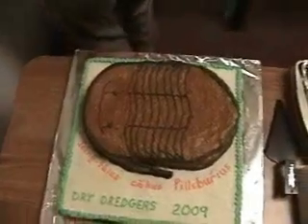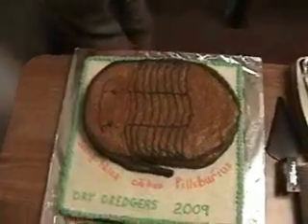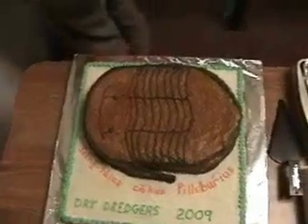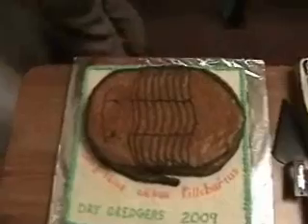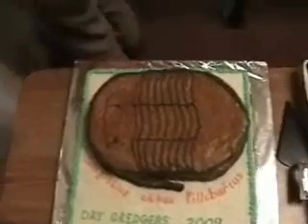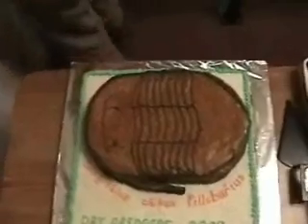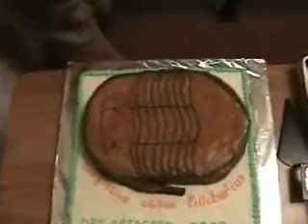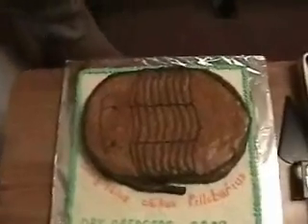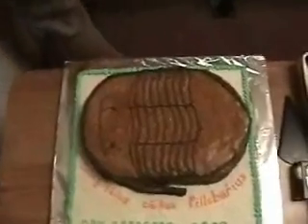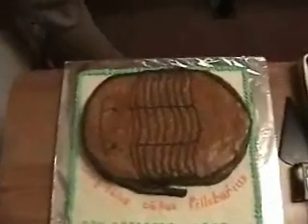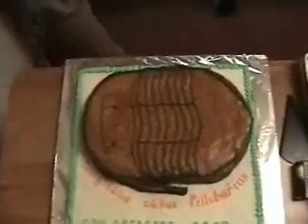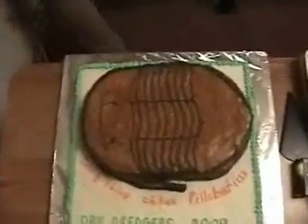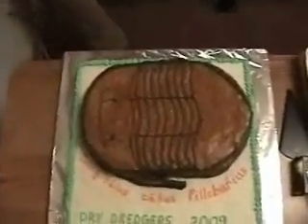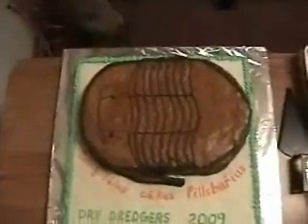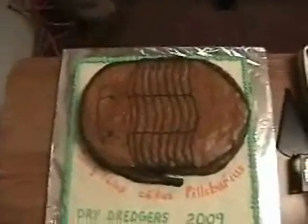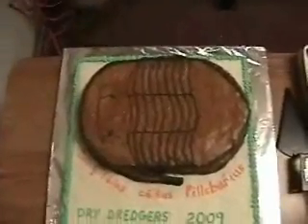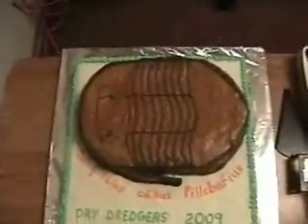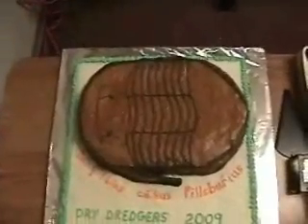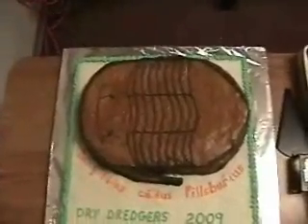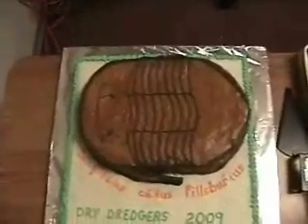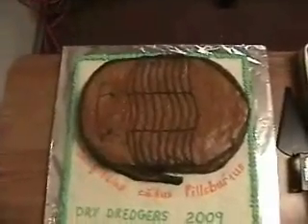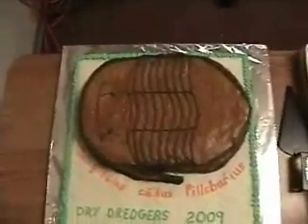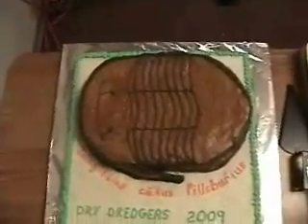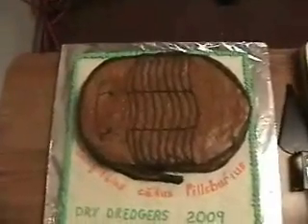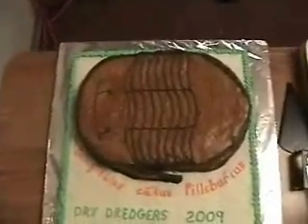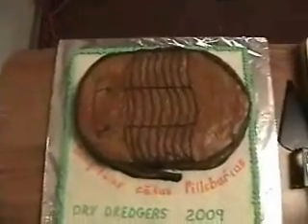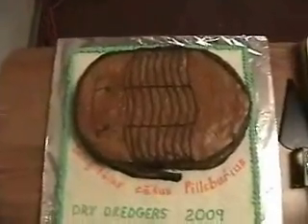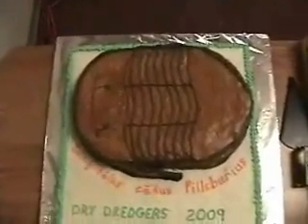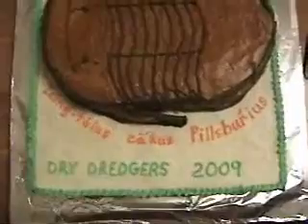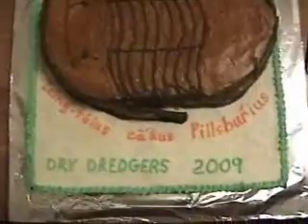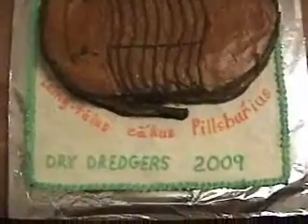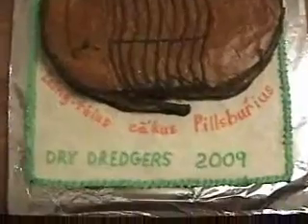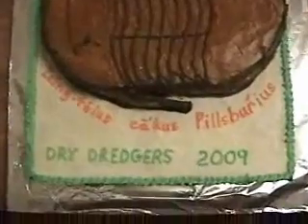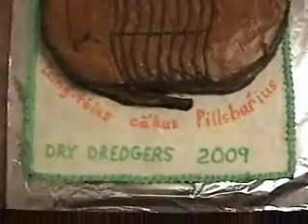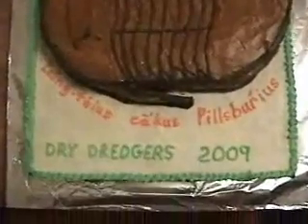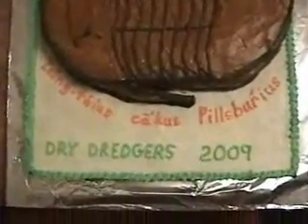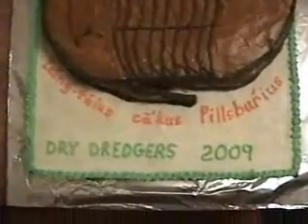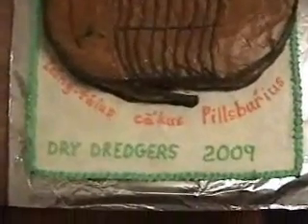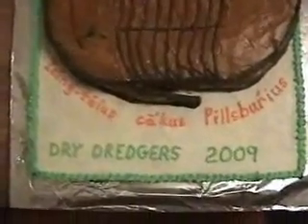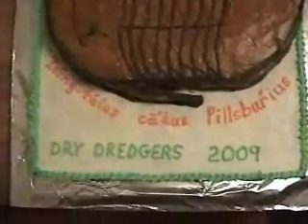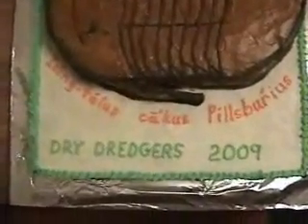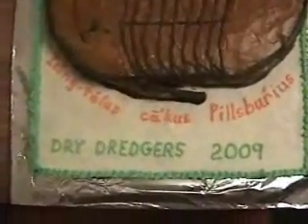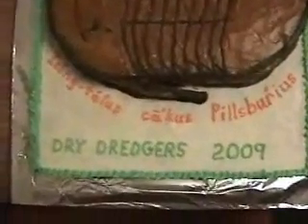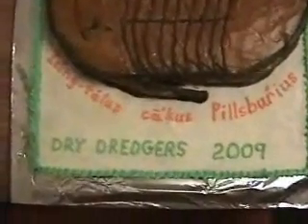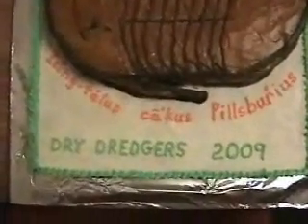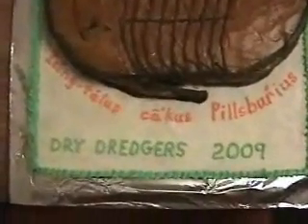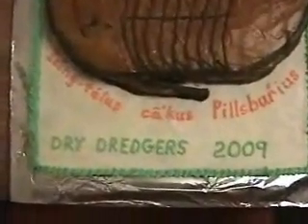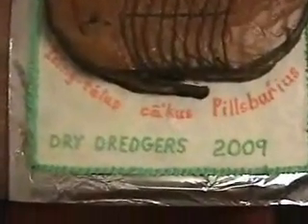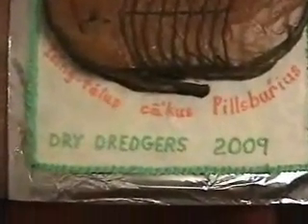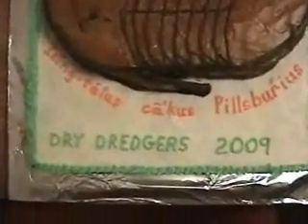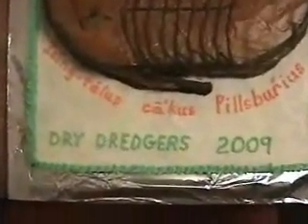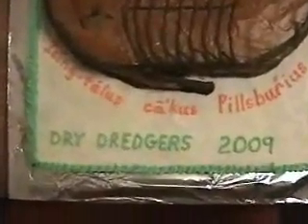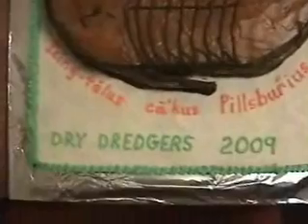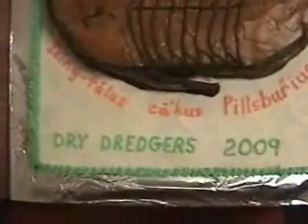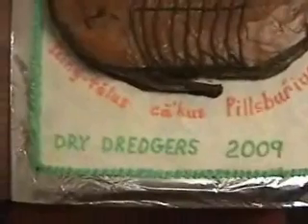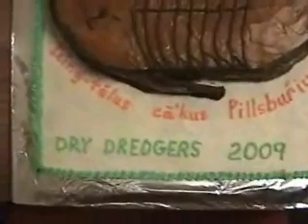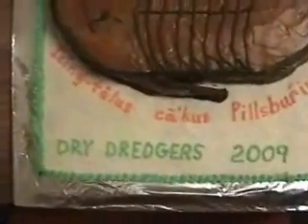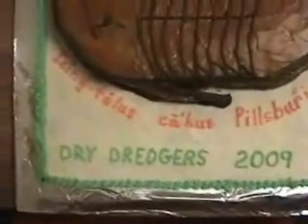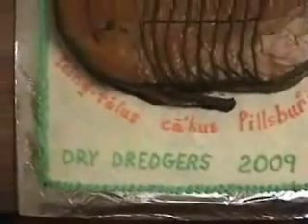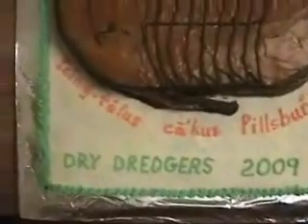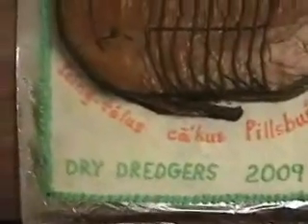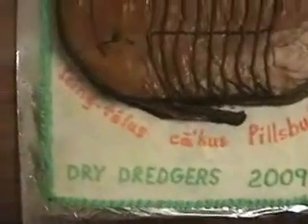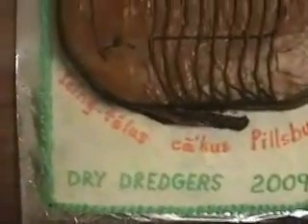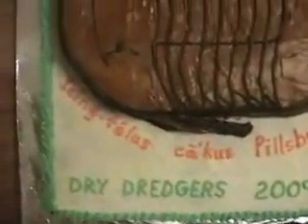This is the trial by cake for the Dry Dredgers. May is our anniversary month.